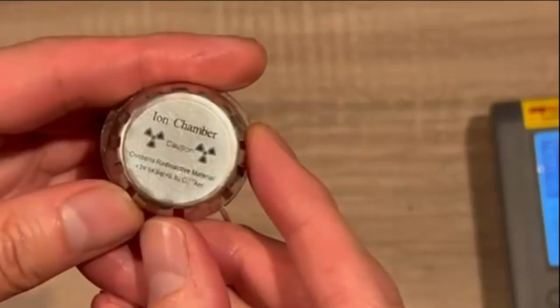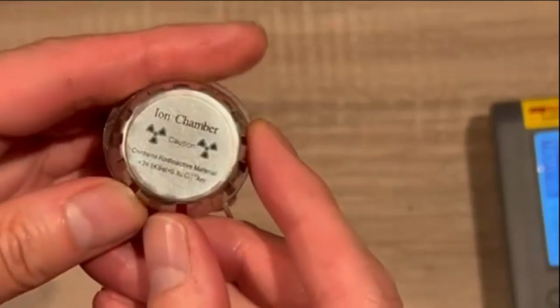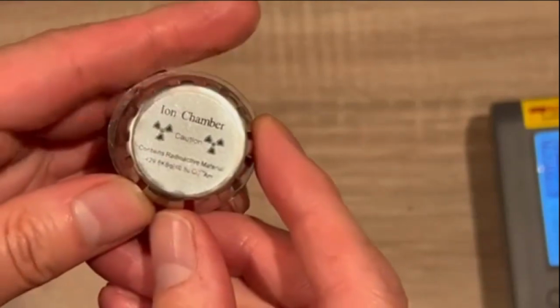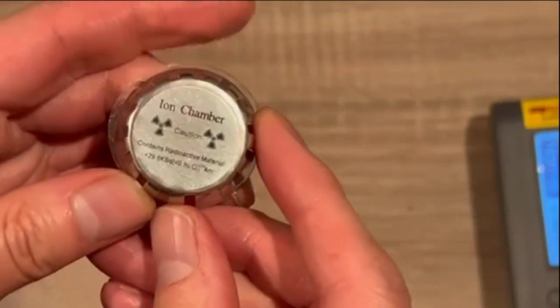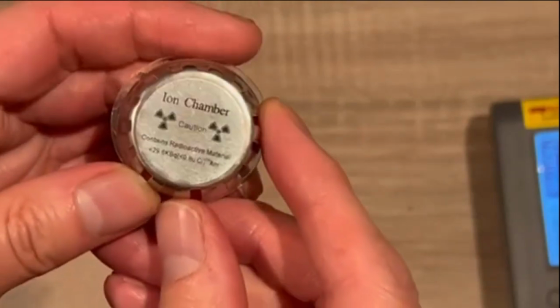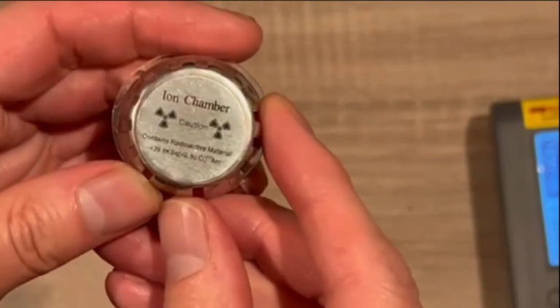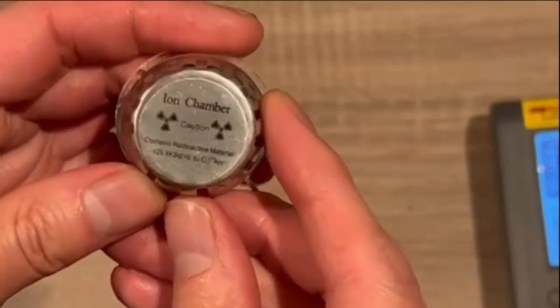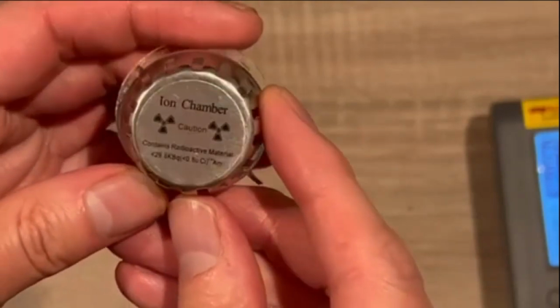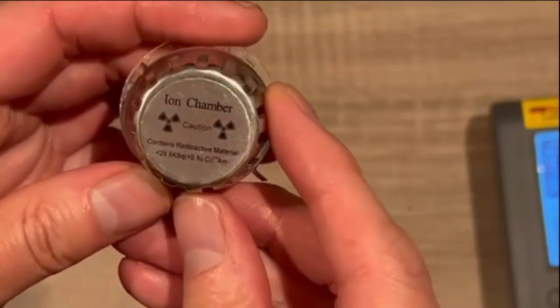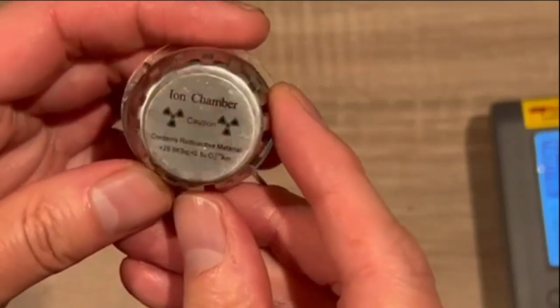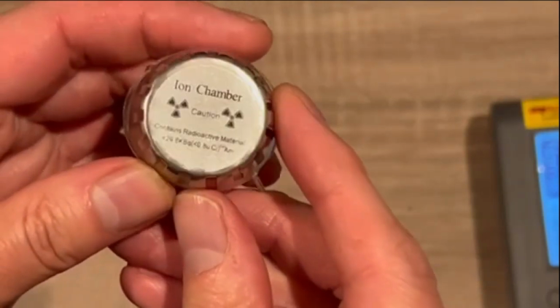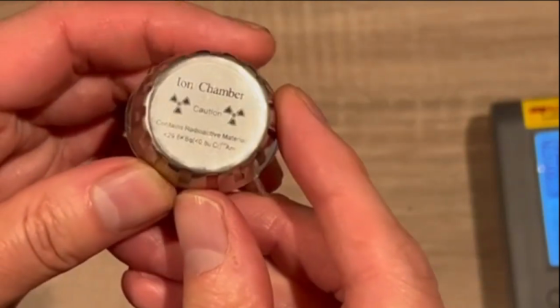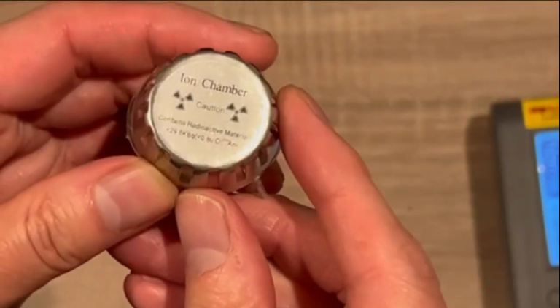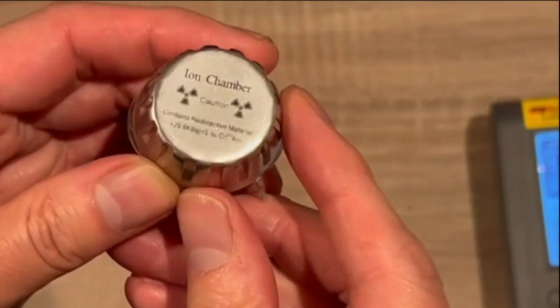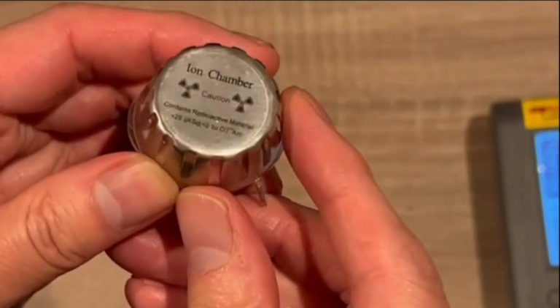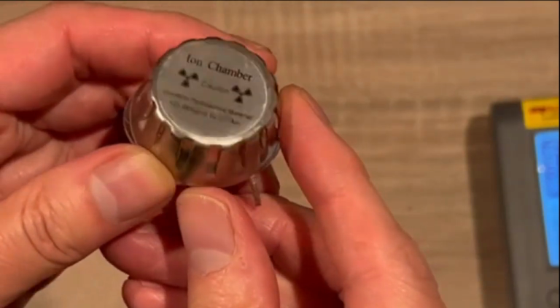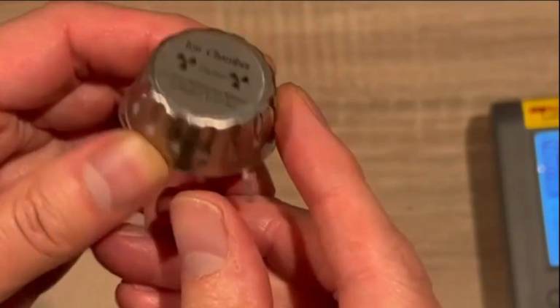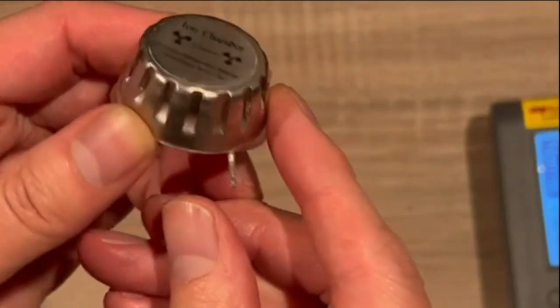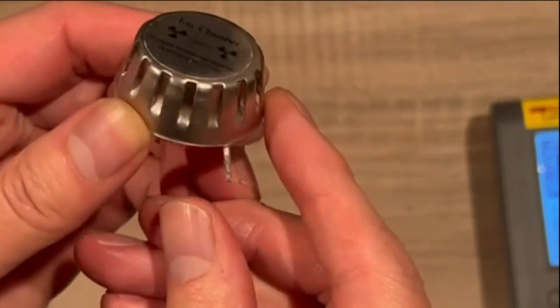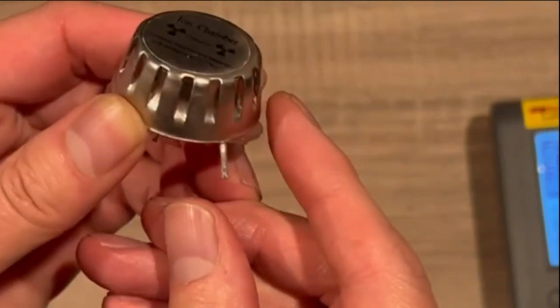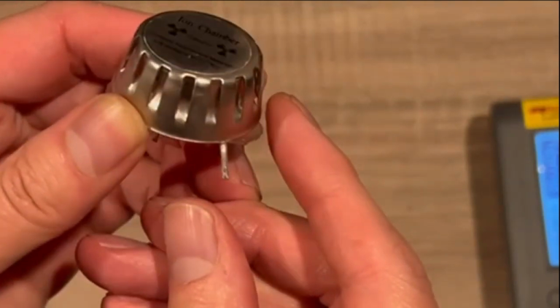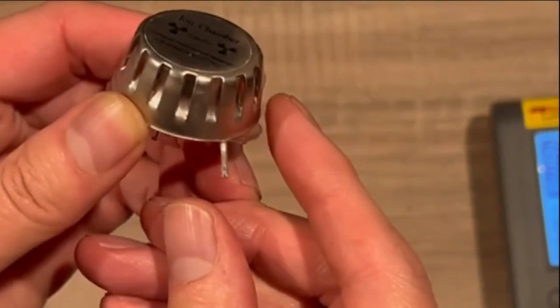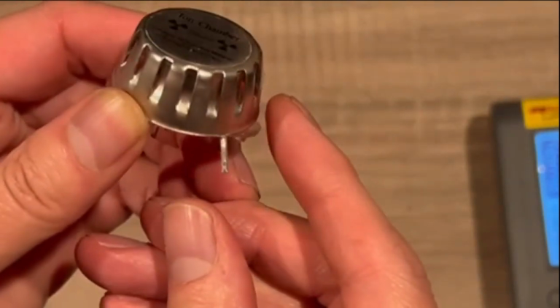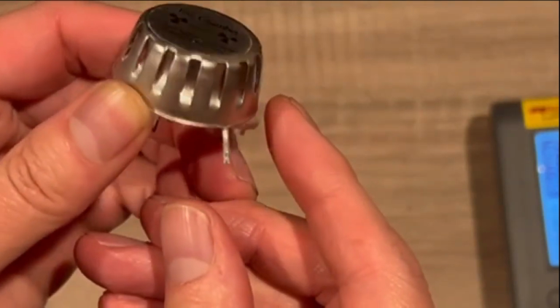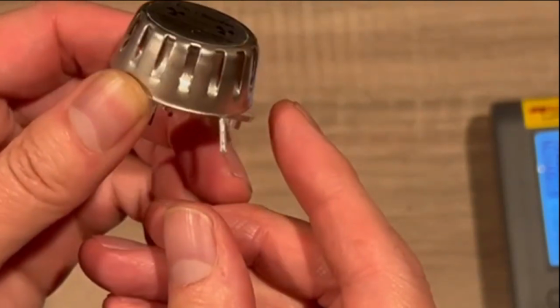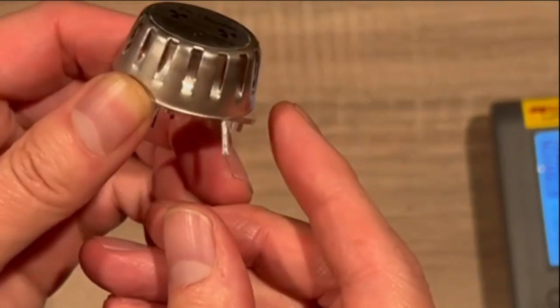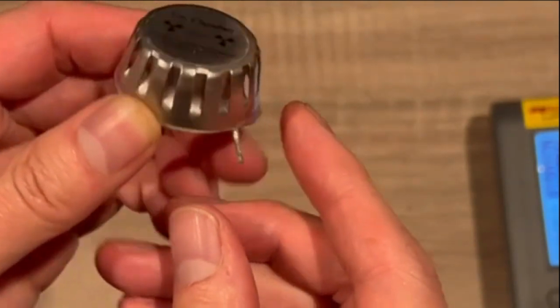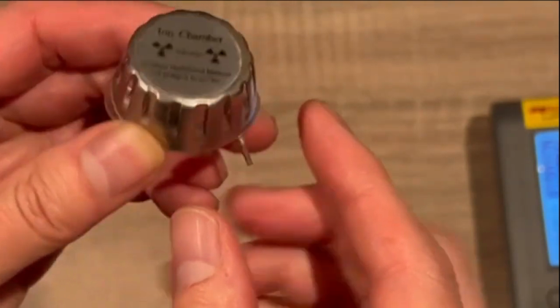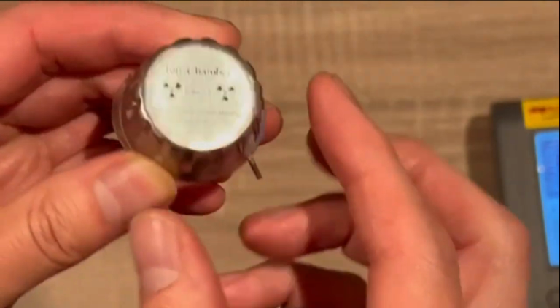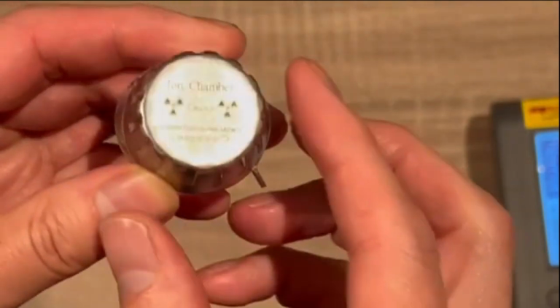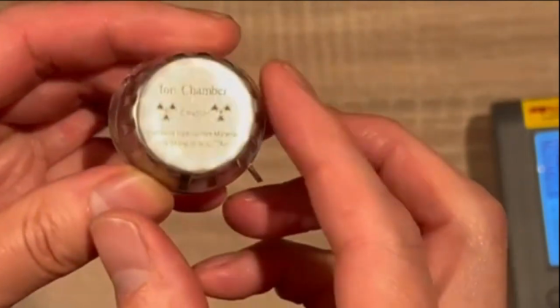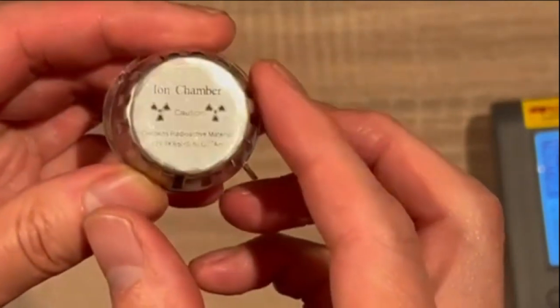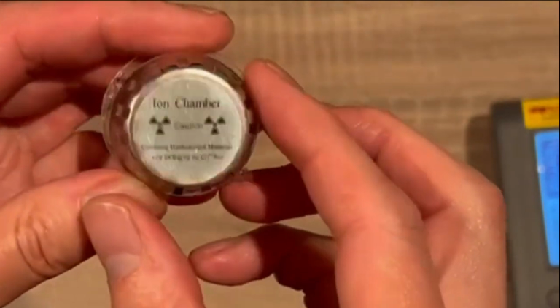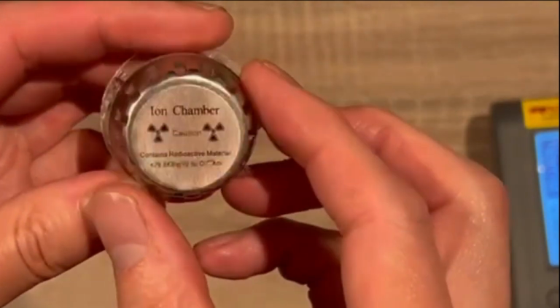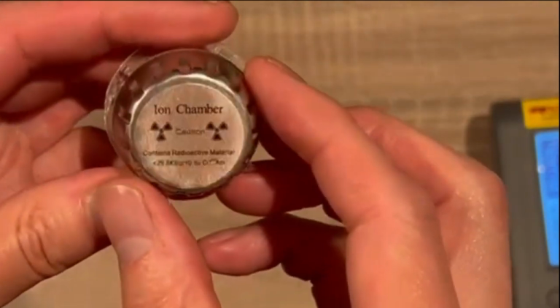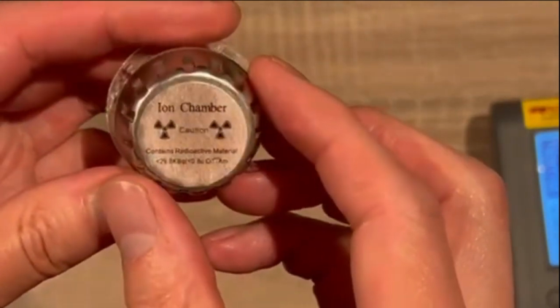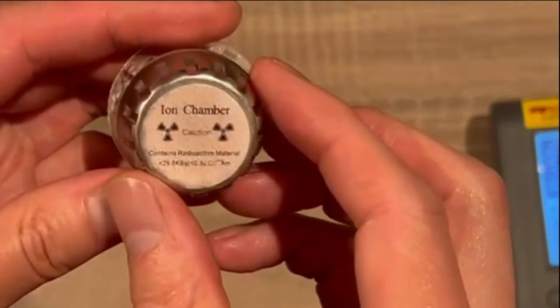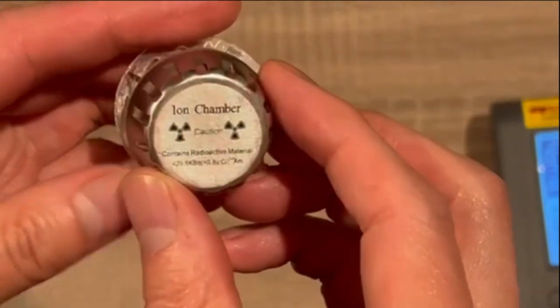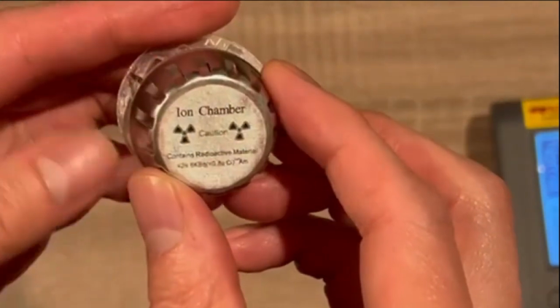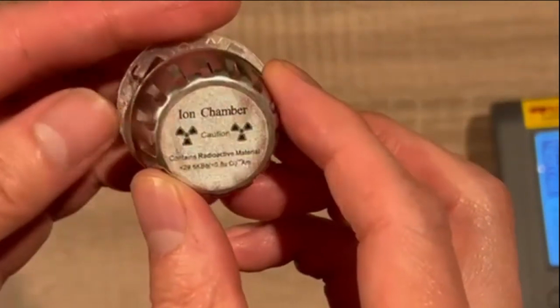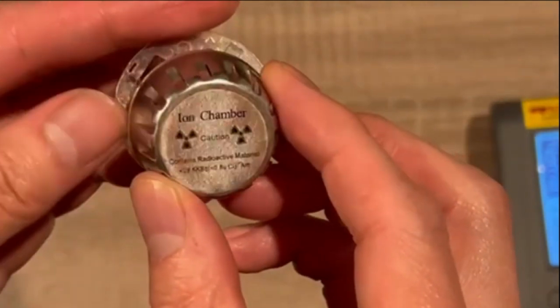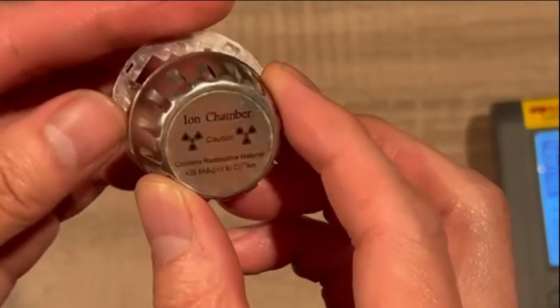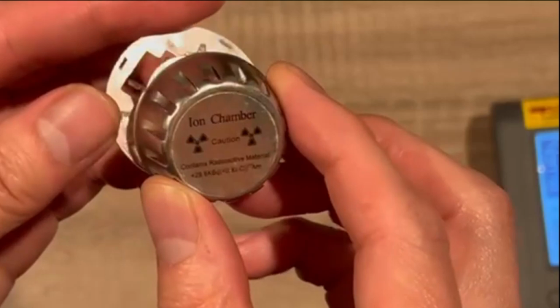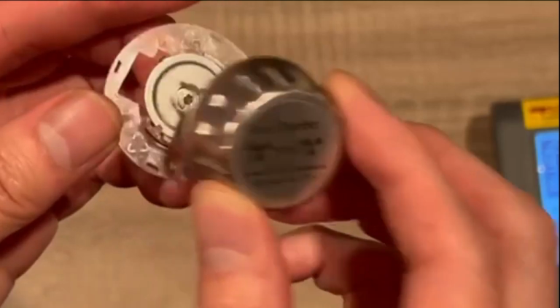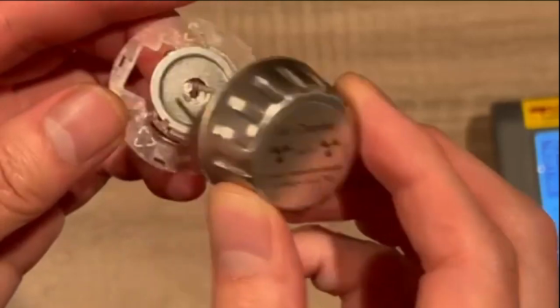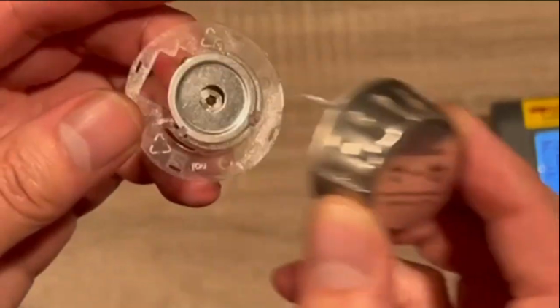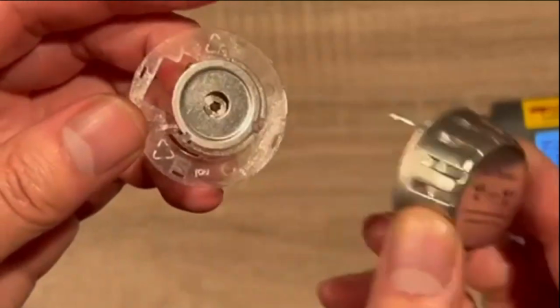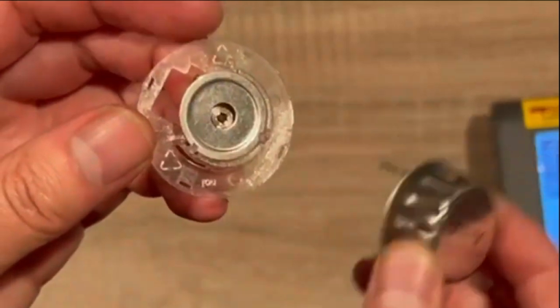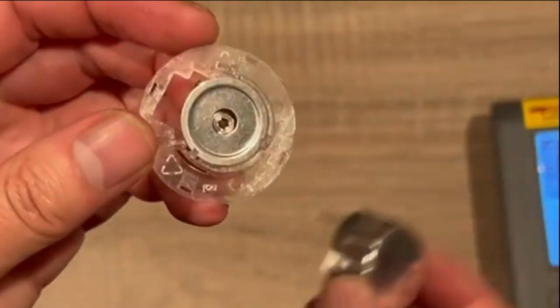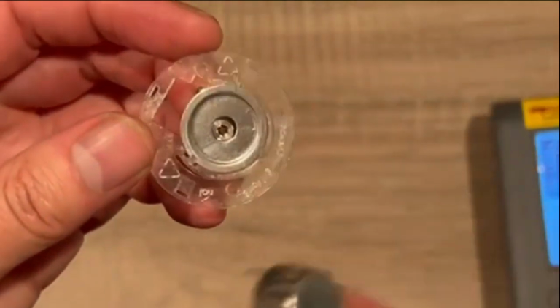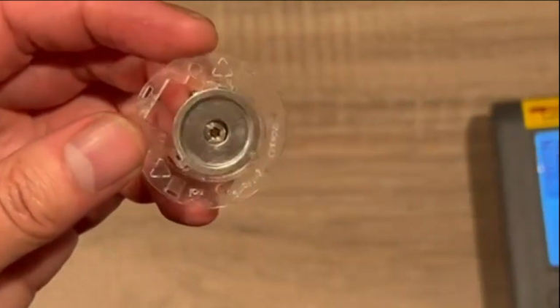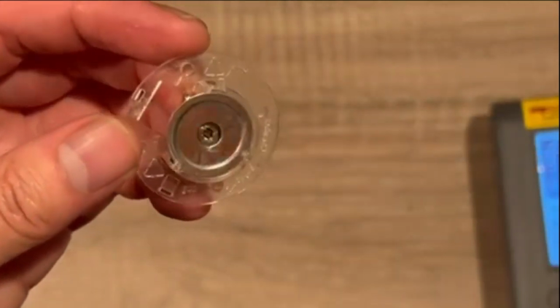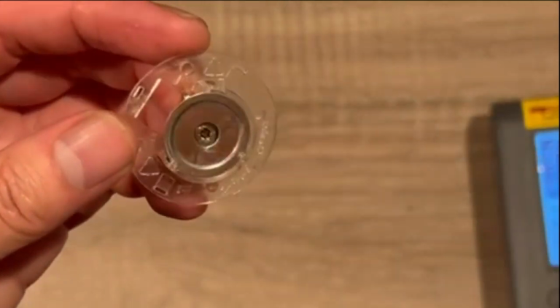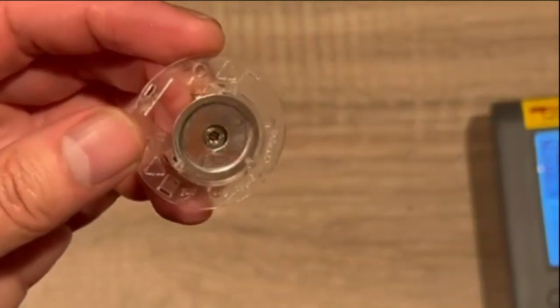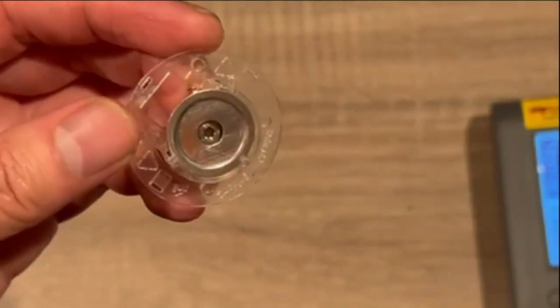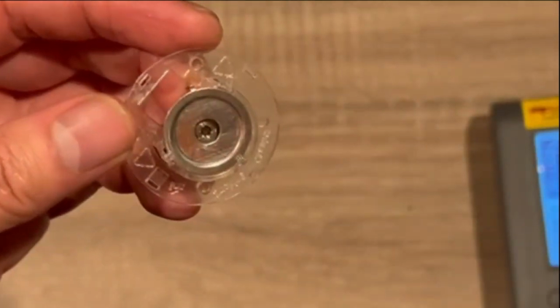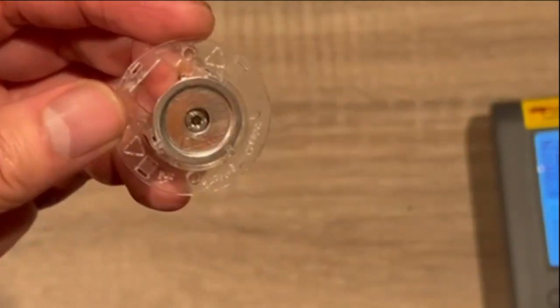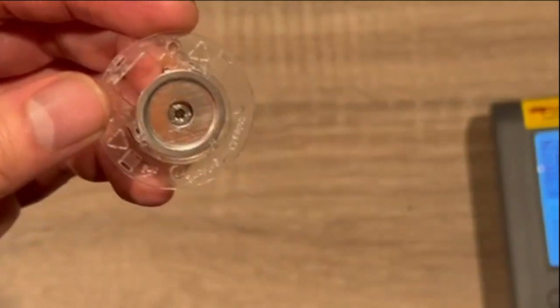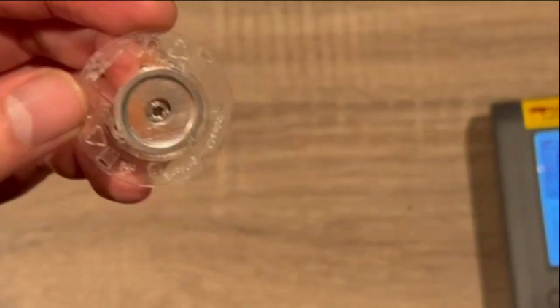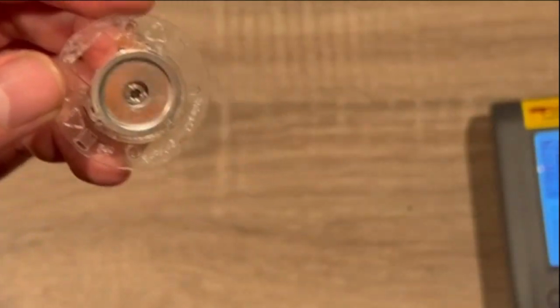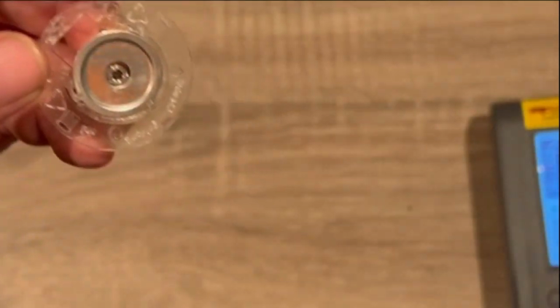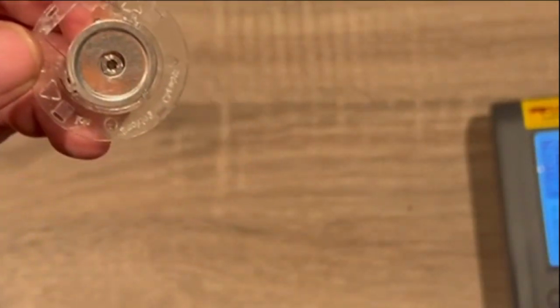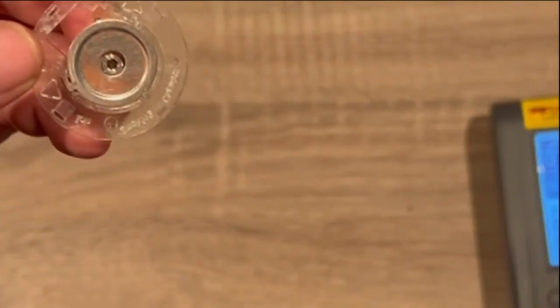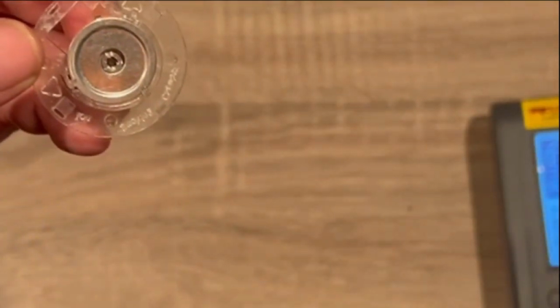The third testing source is from a smoke detector sensor. It has a small amount of the americium-241 isotope.